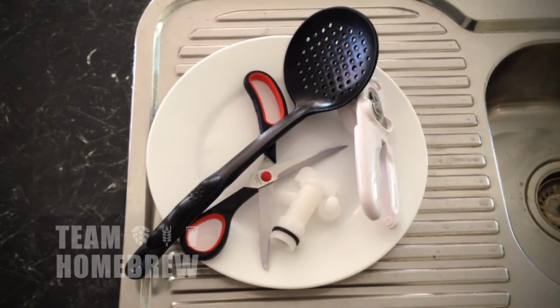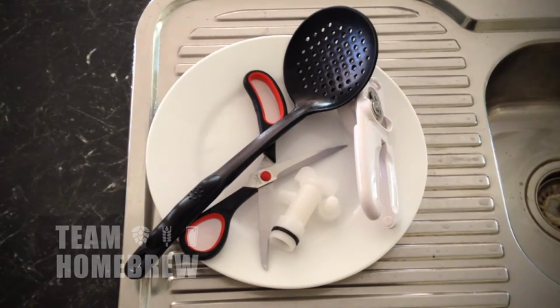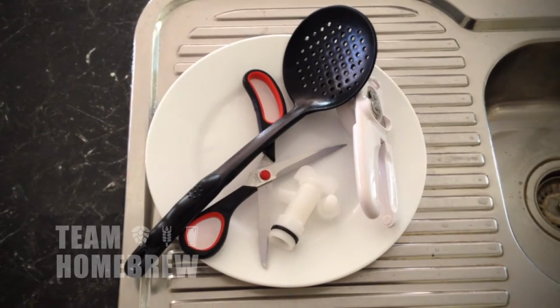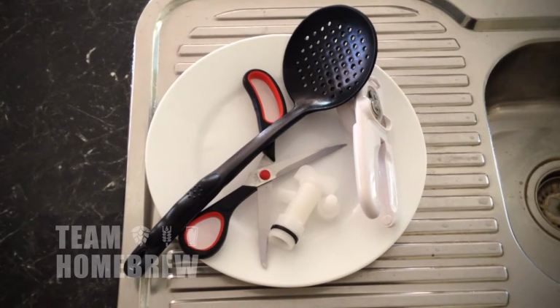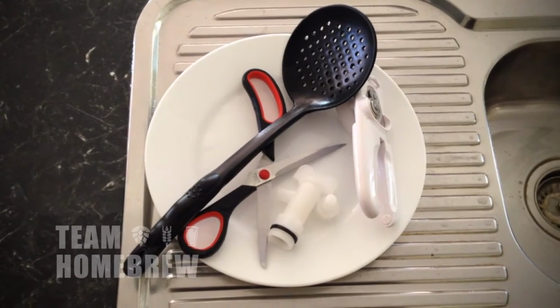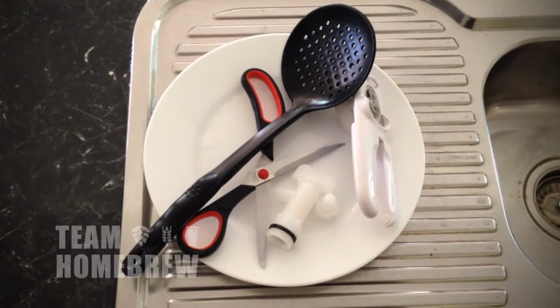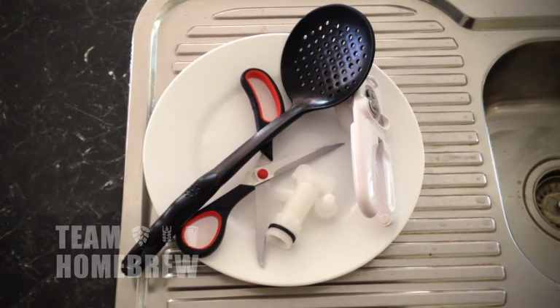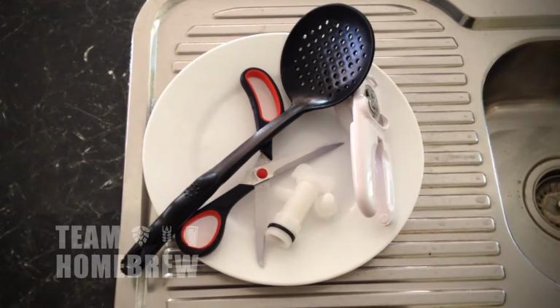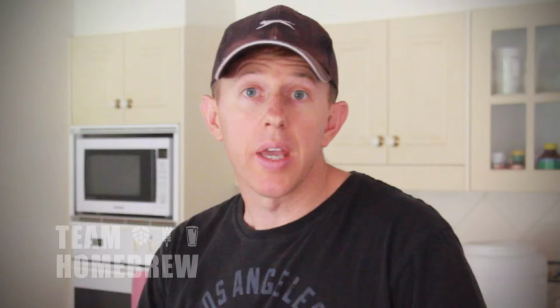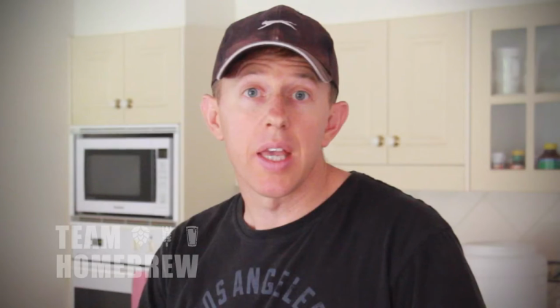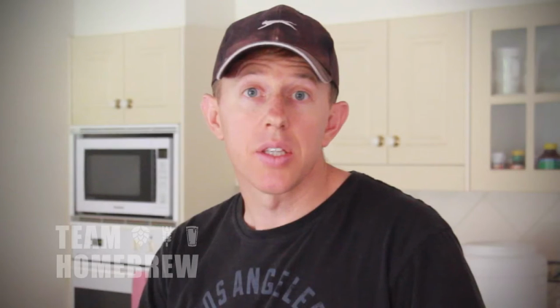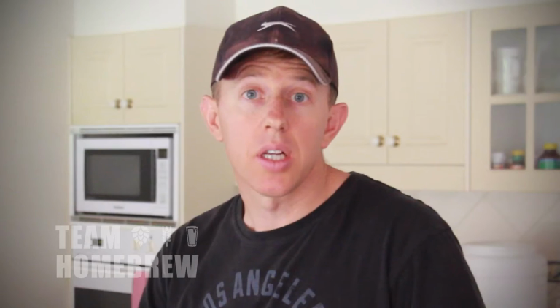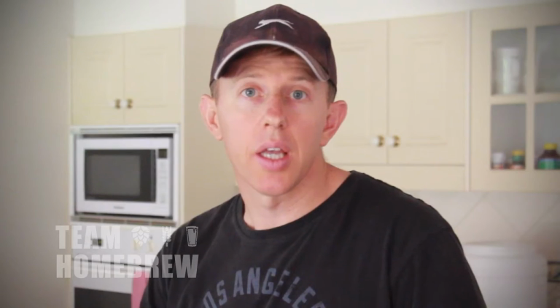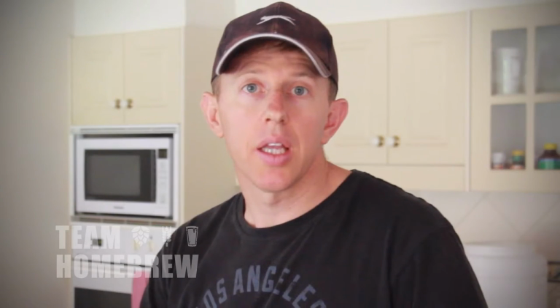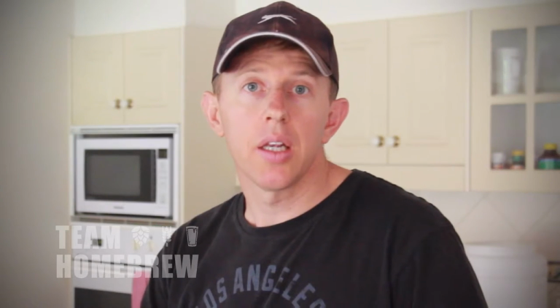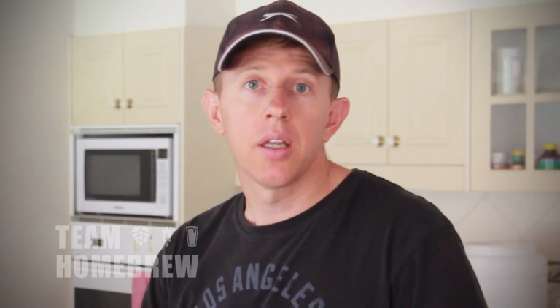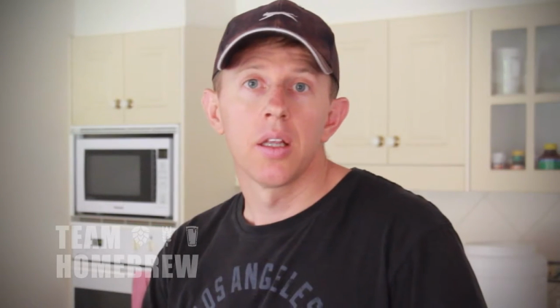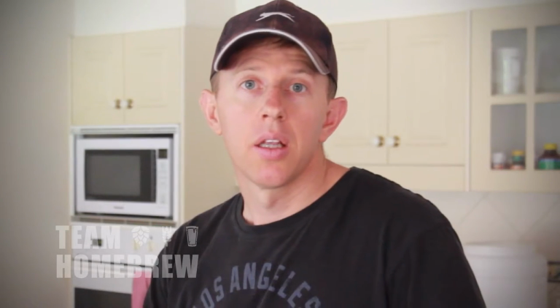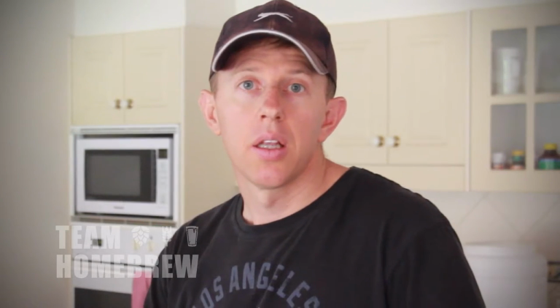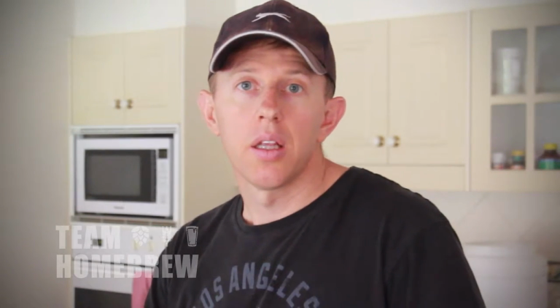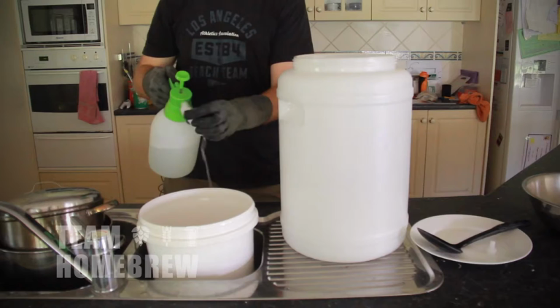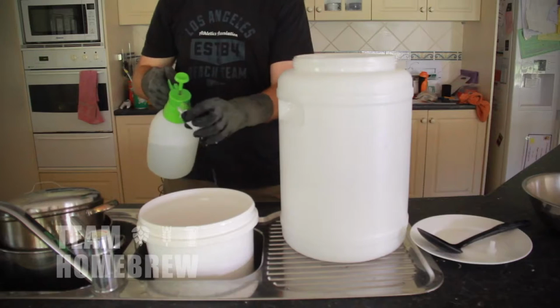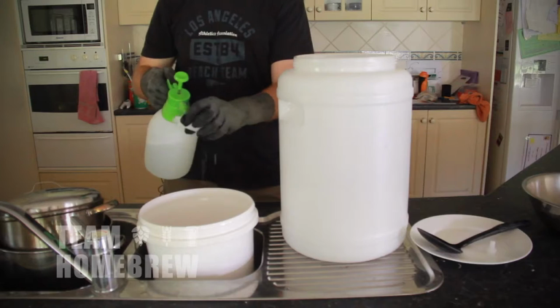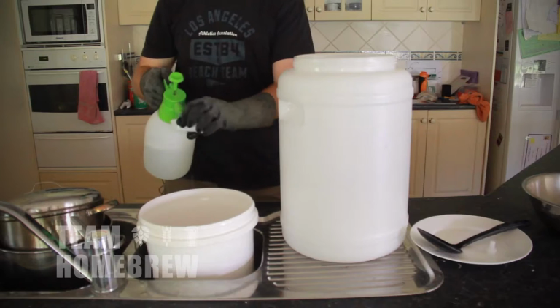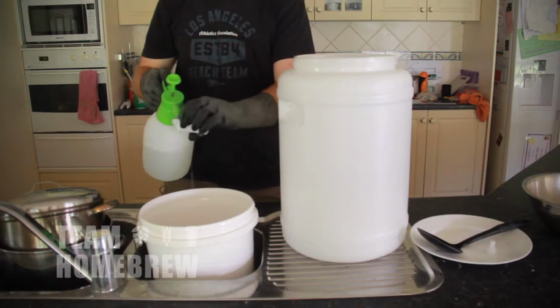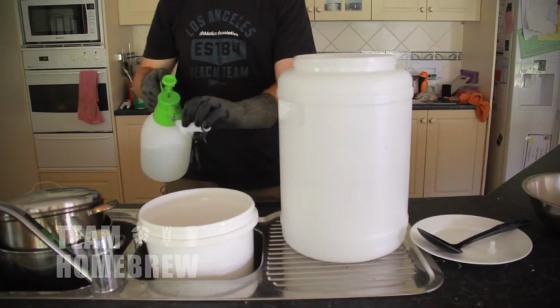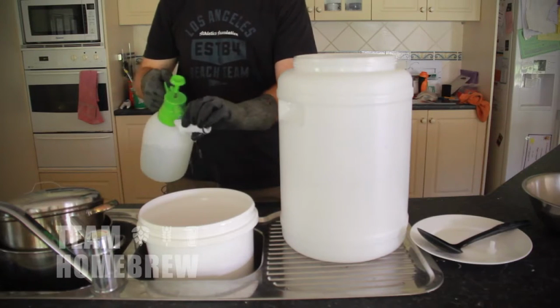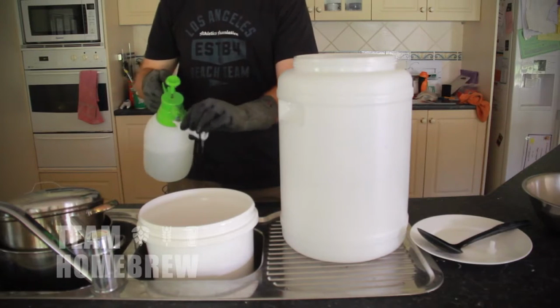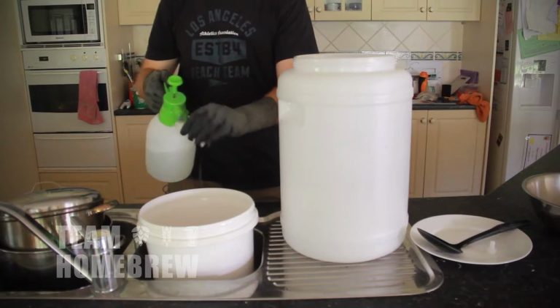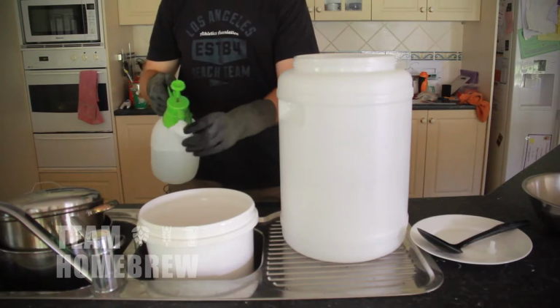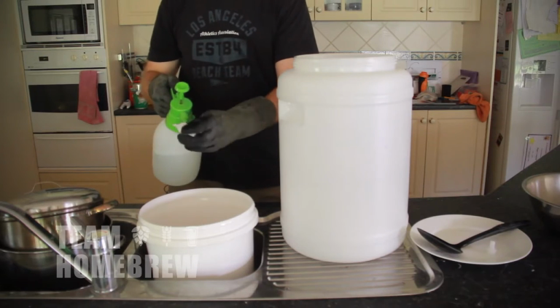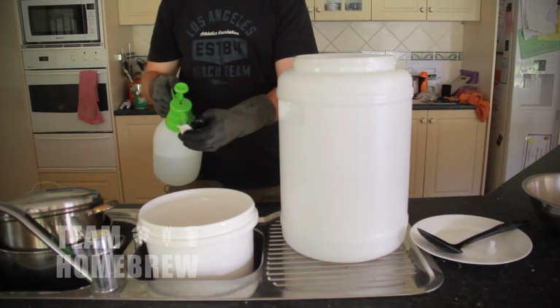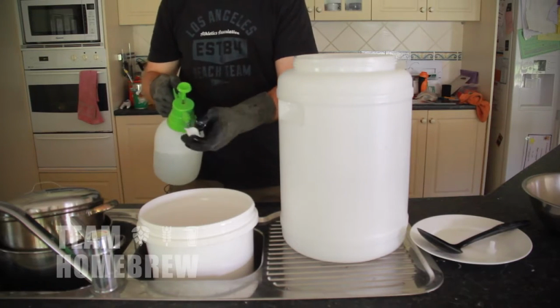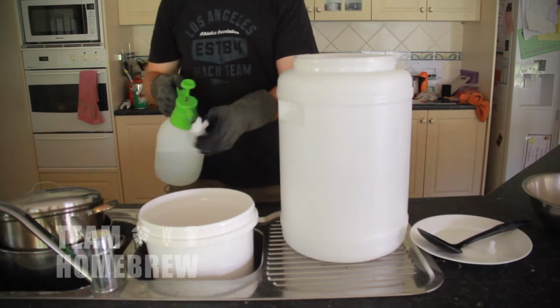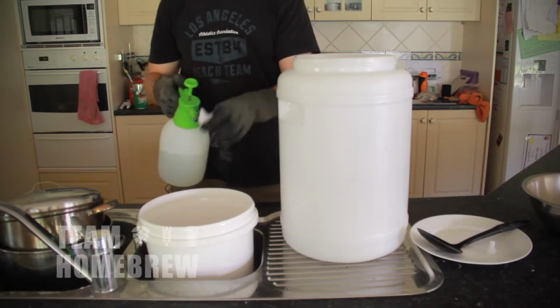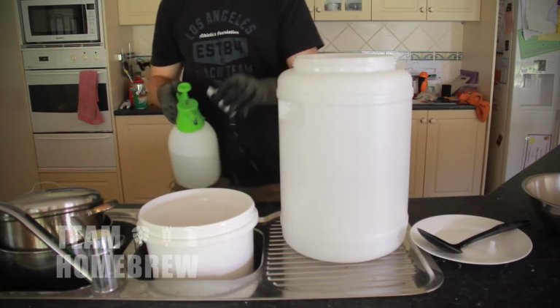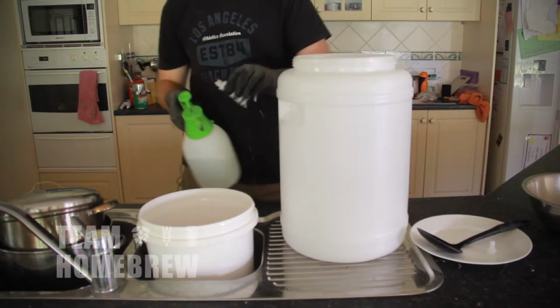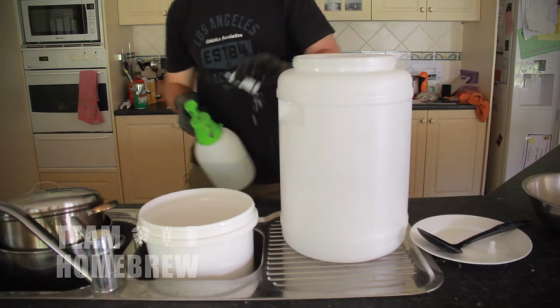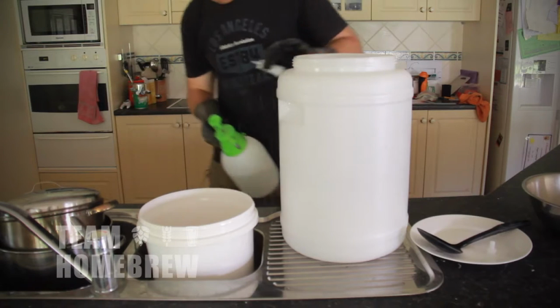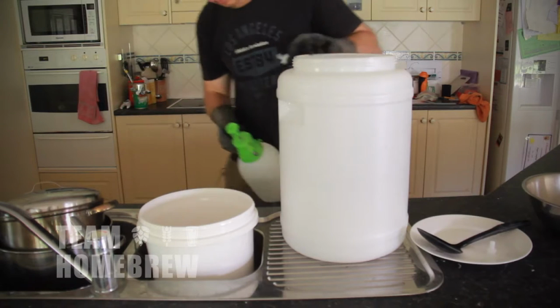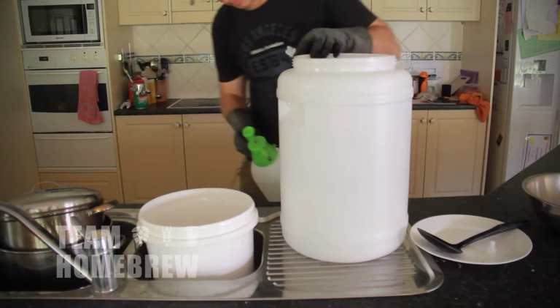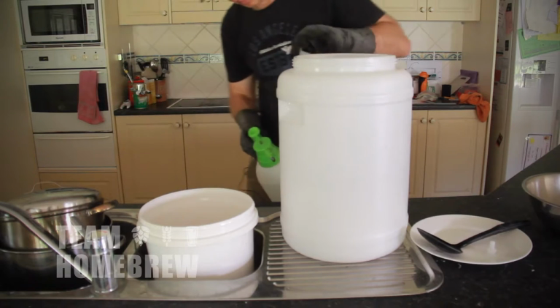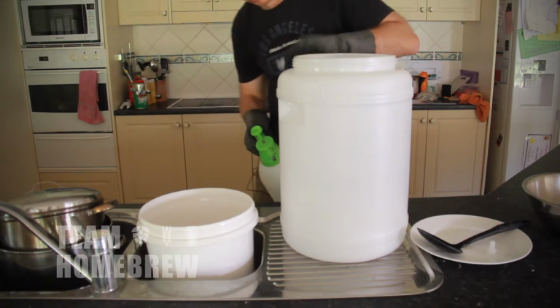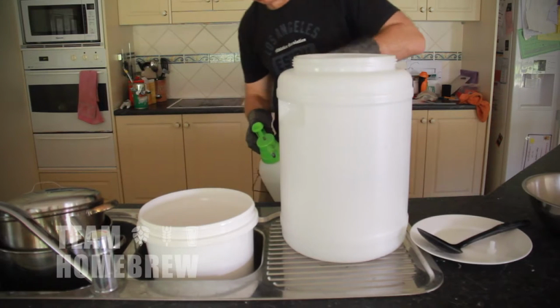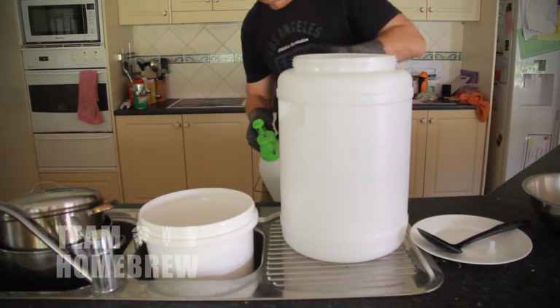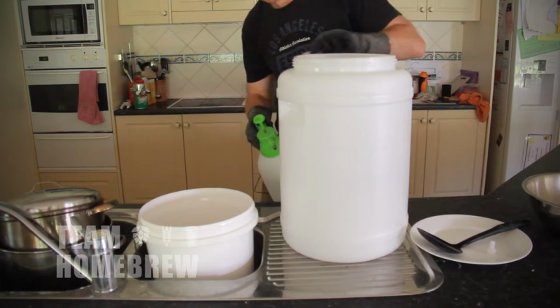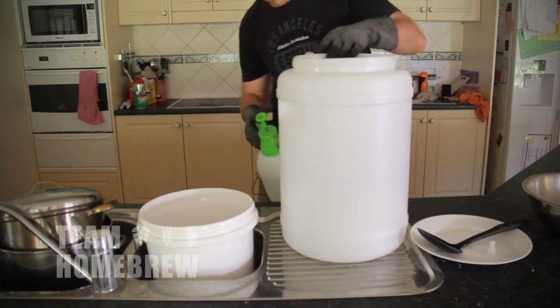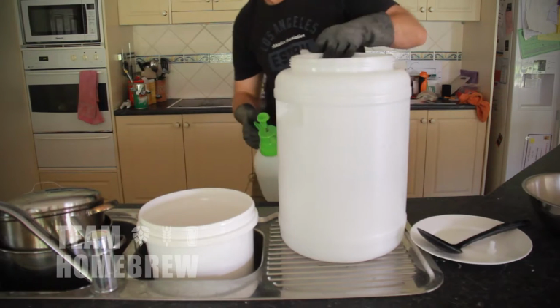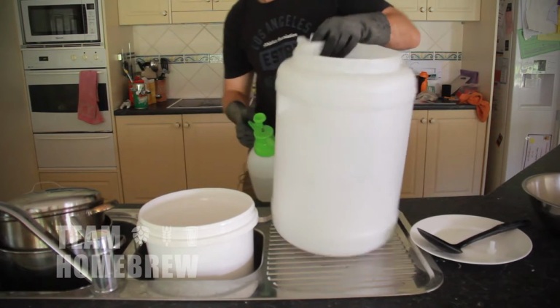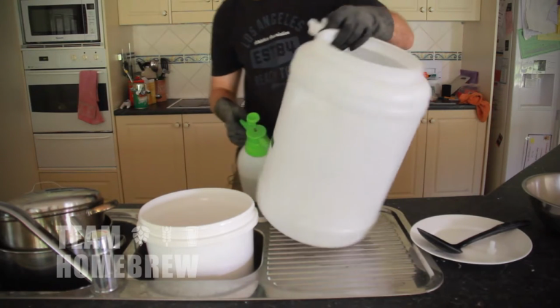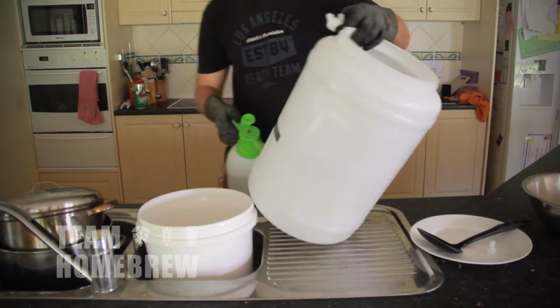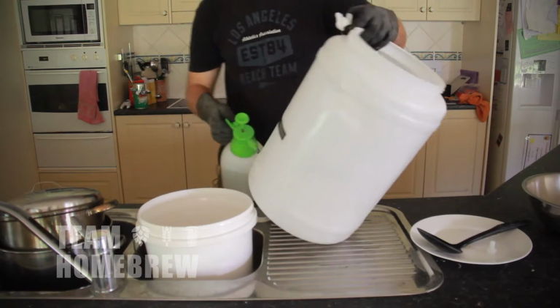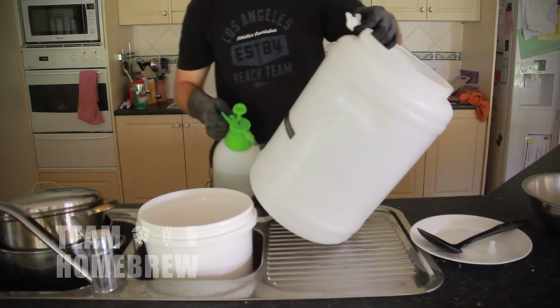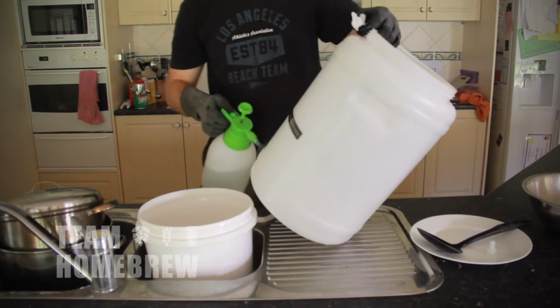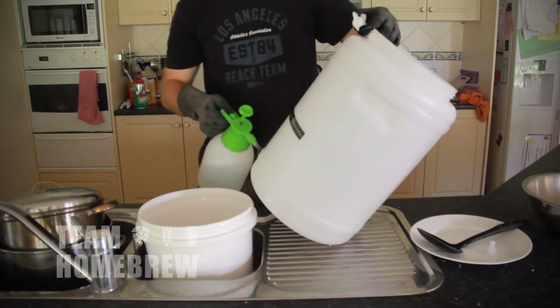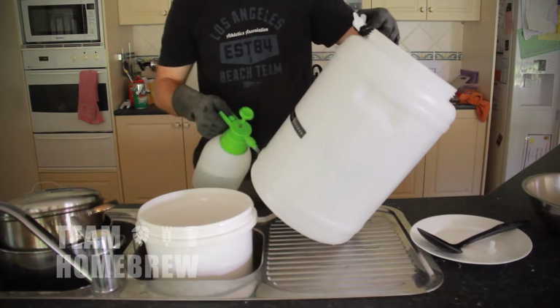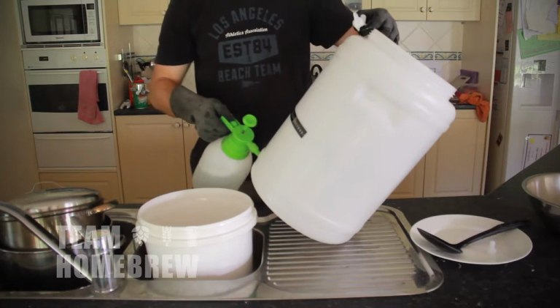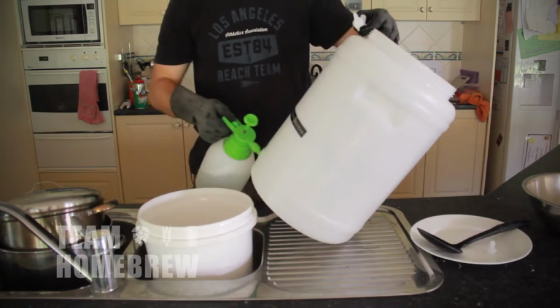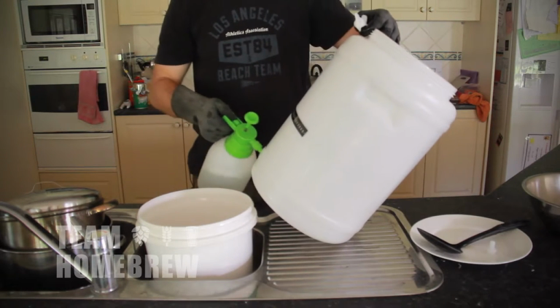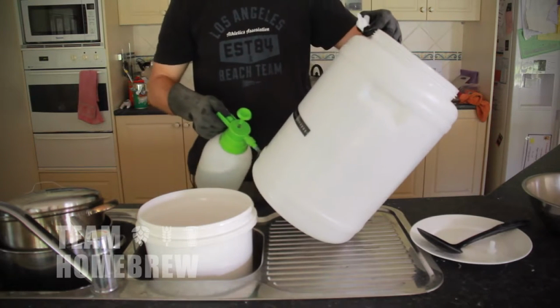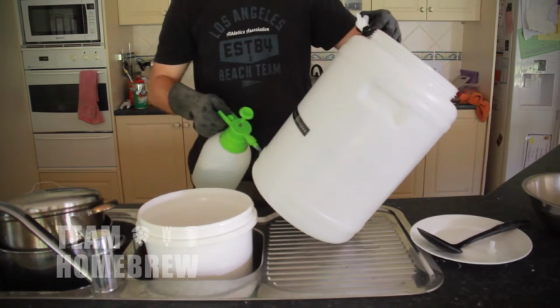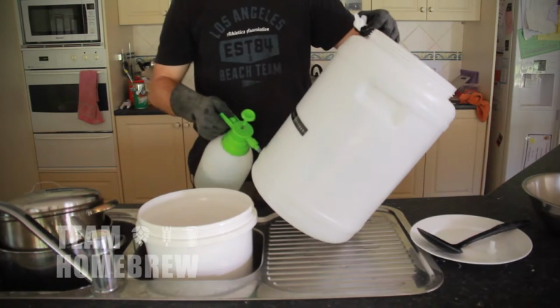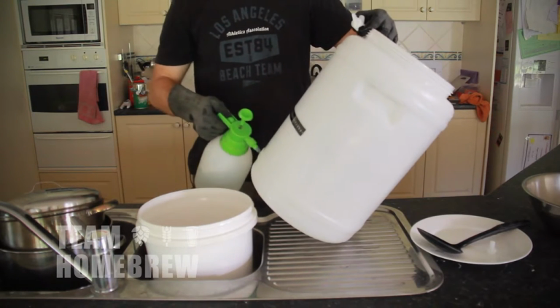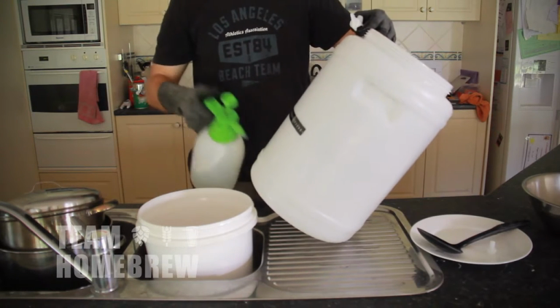Make sure all your gear's clean. You've cleaned it with PPW, you've given it a spray with sanitiser, and your whole brewing area is good.